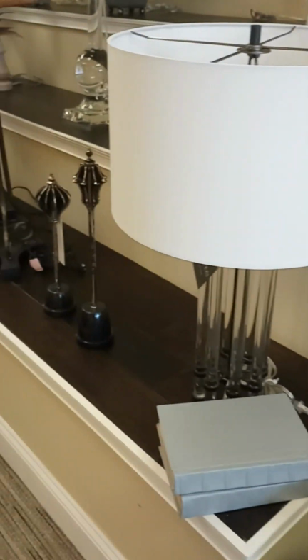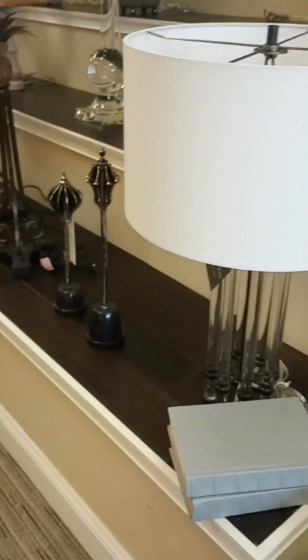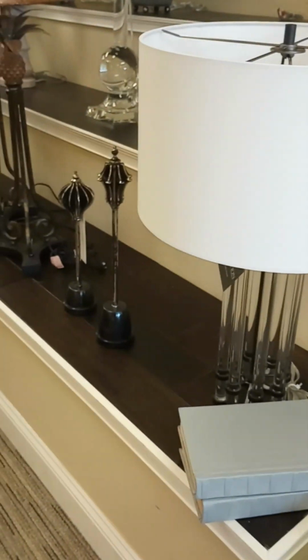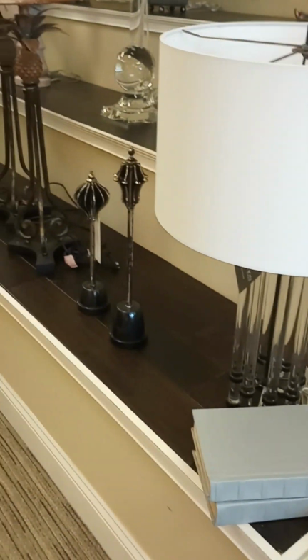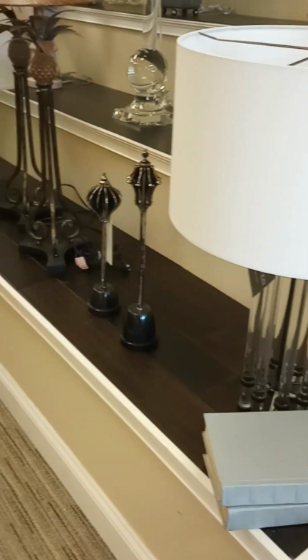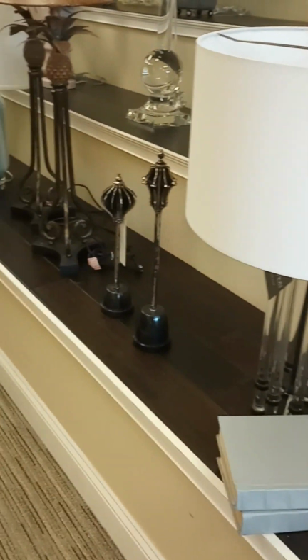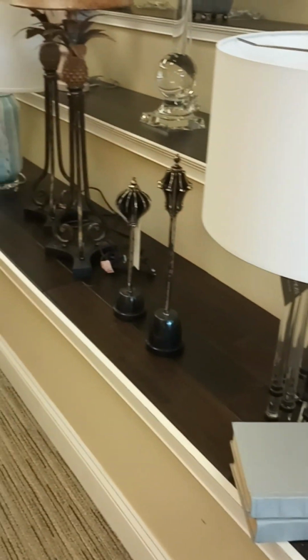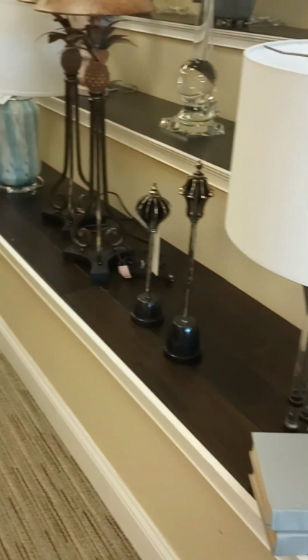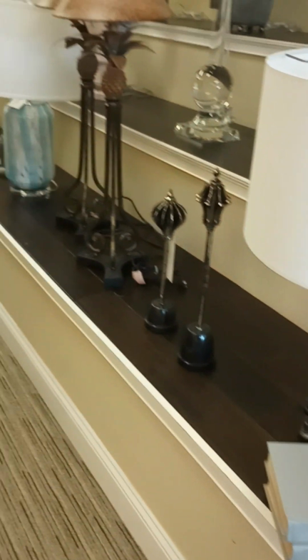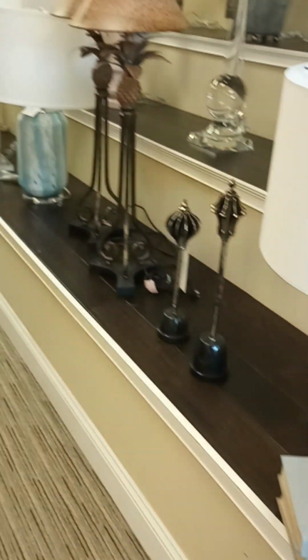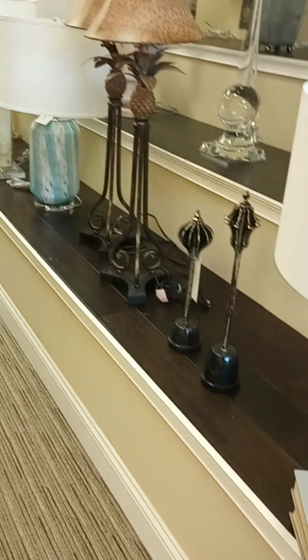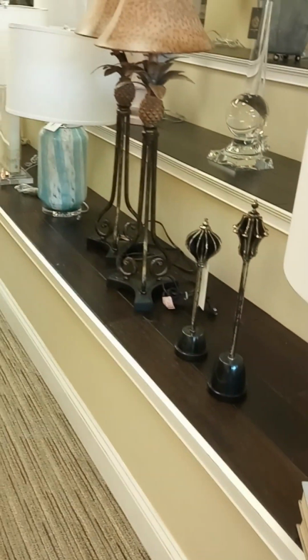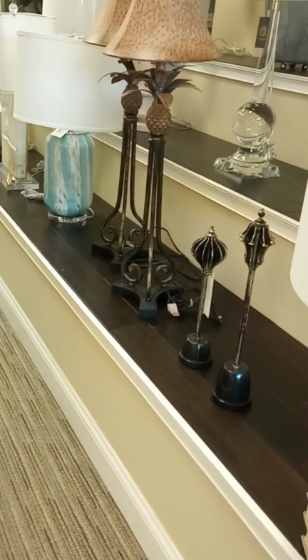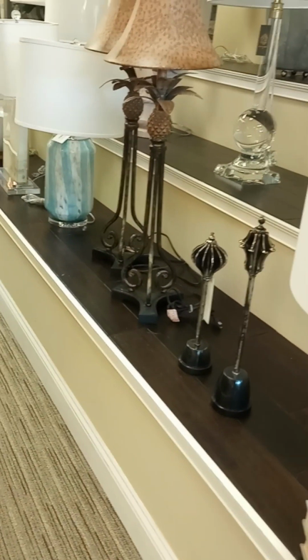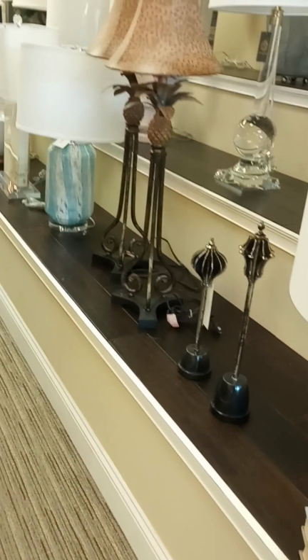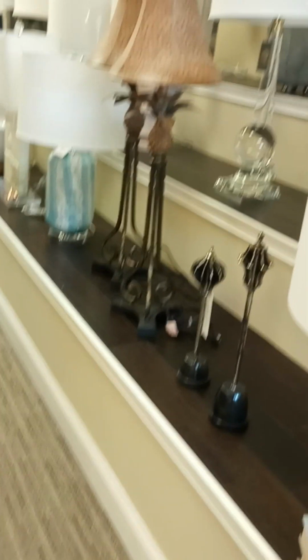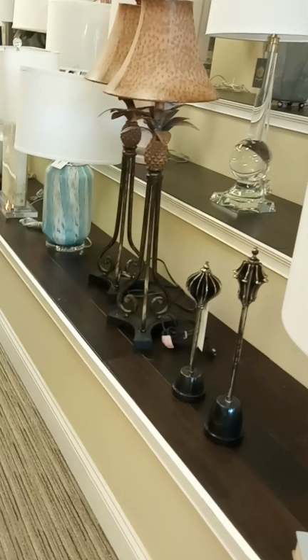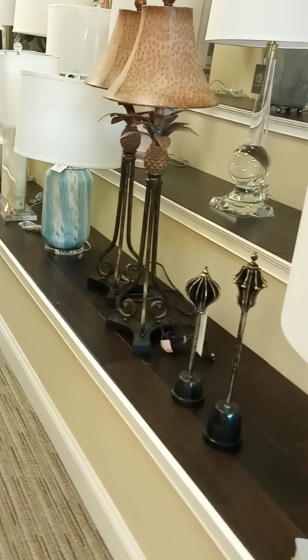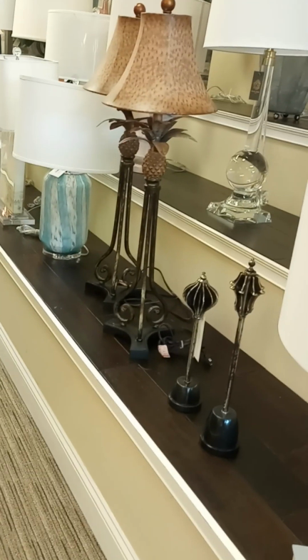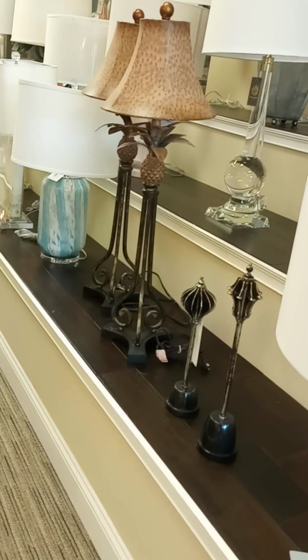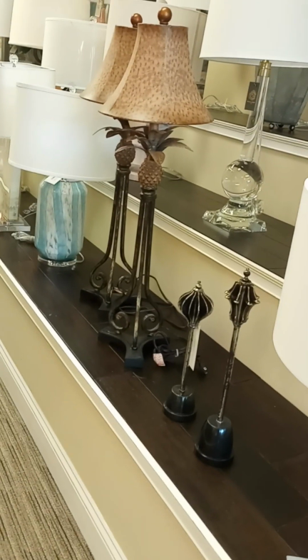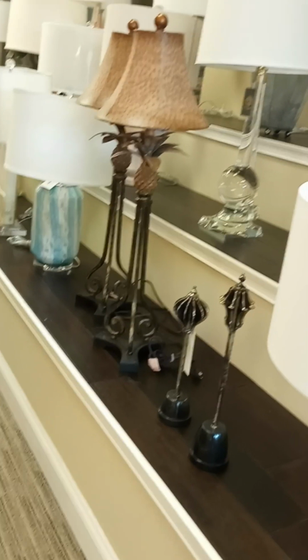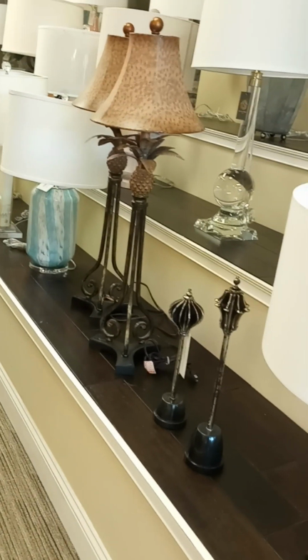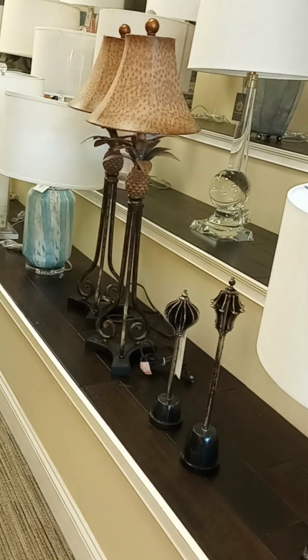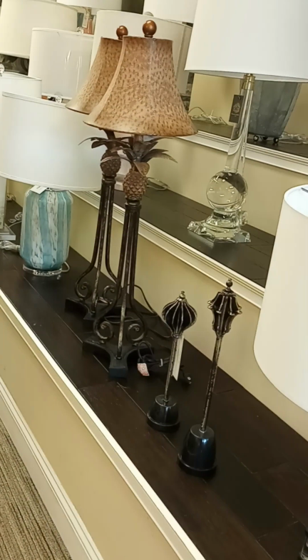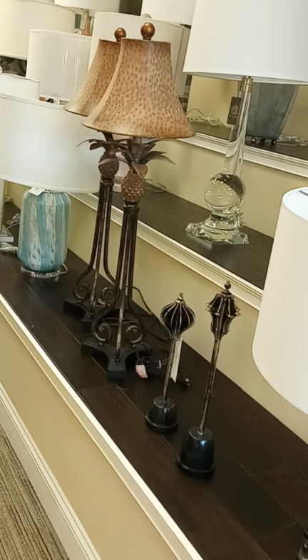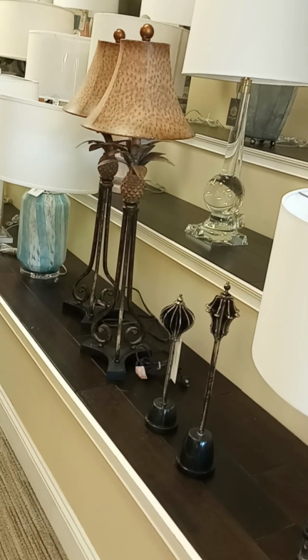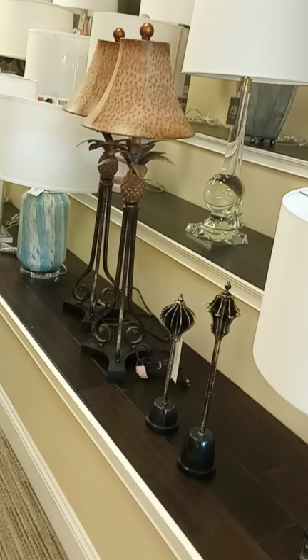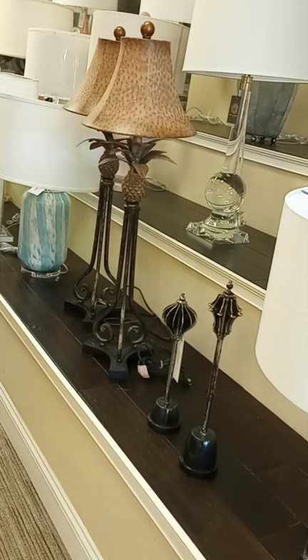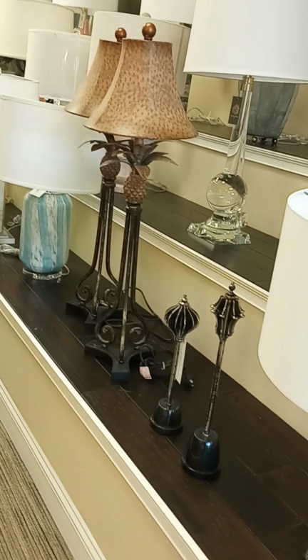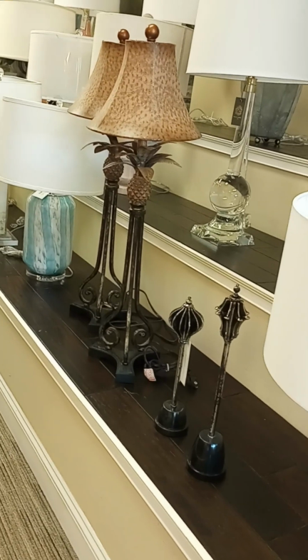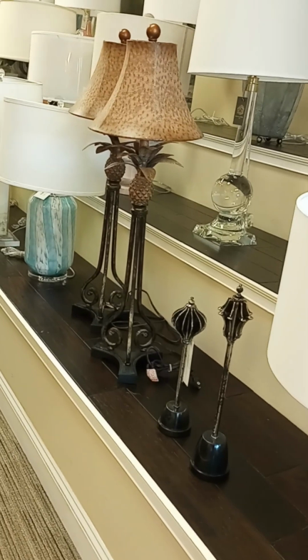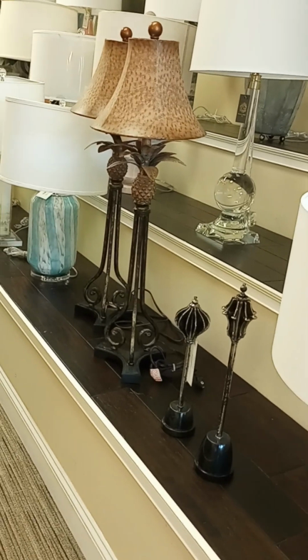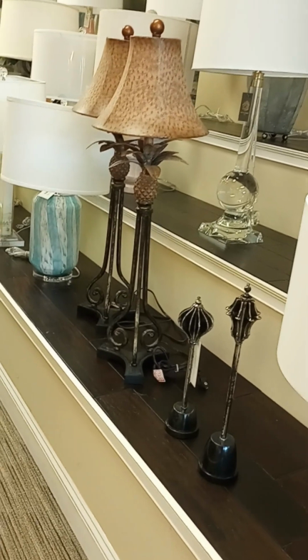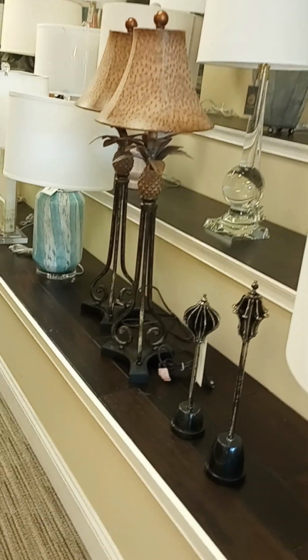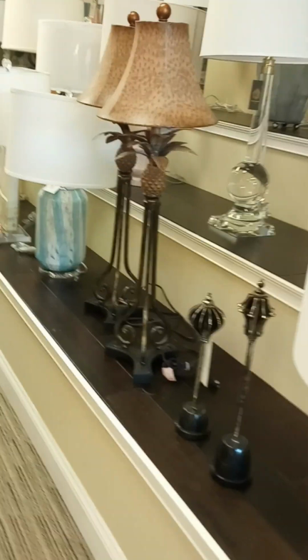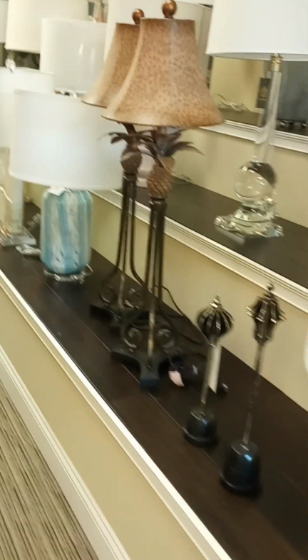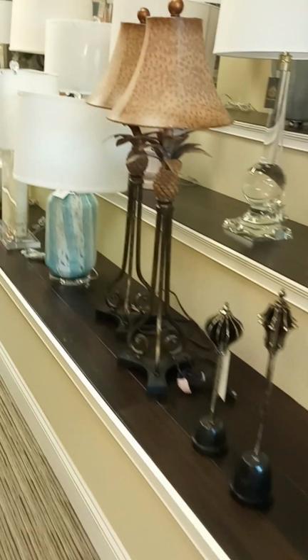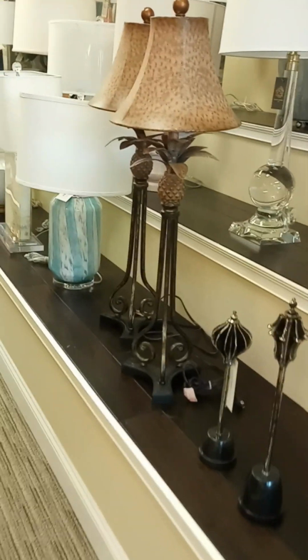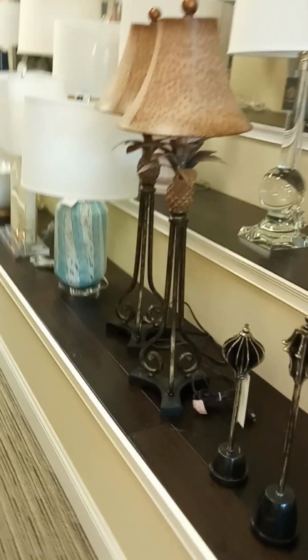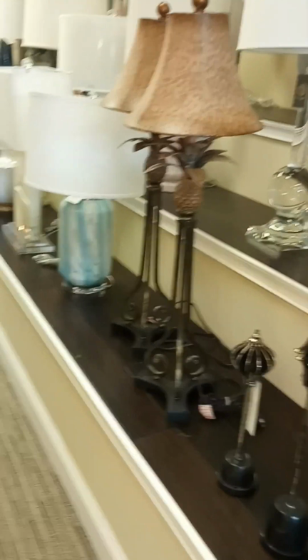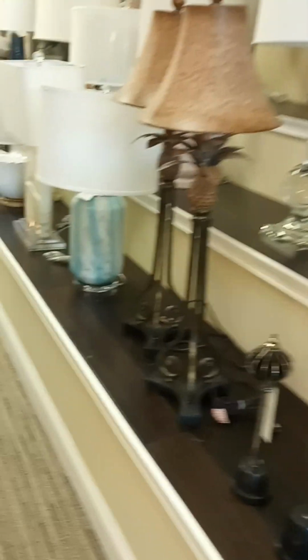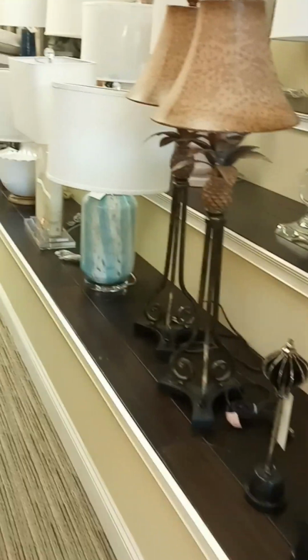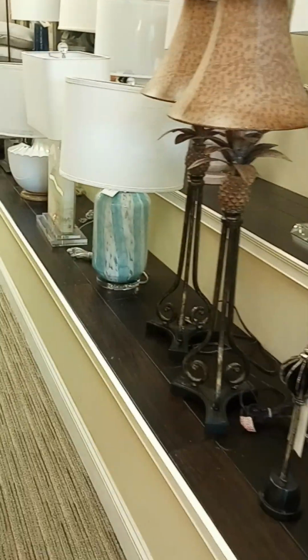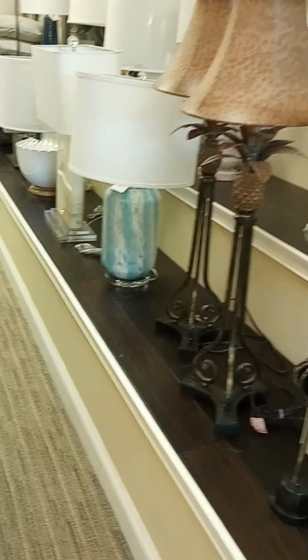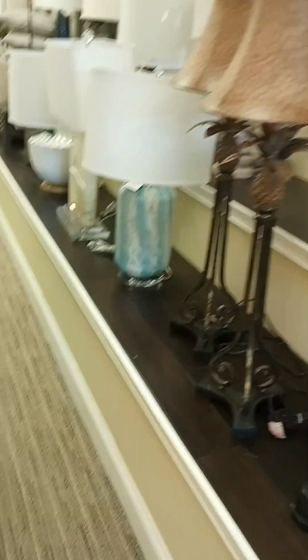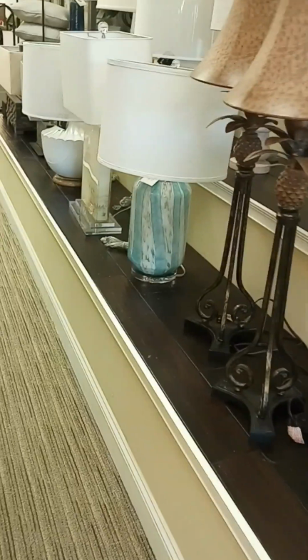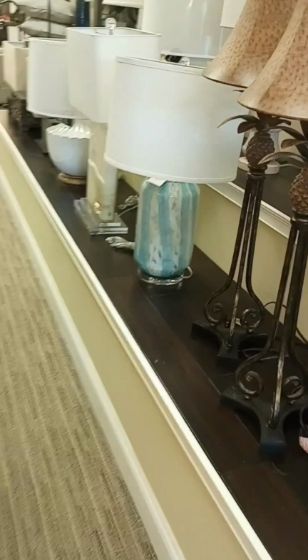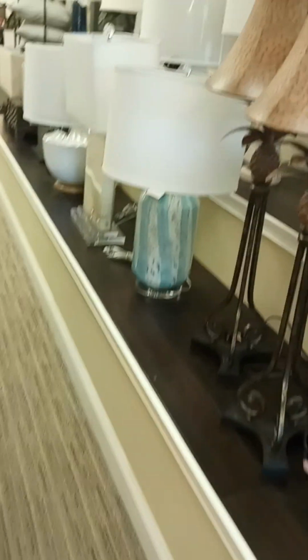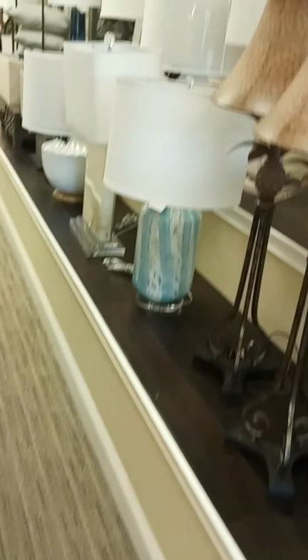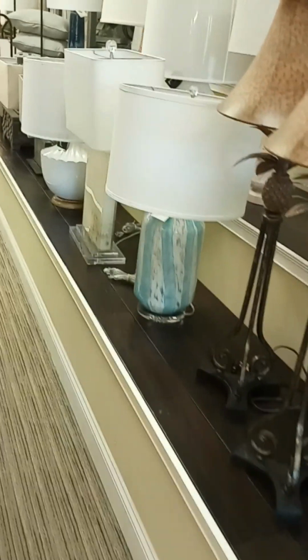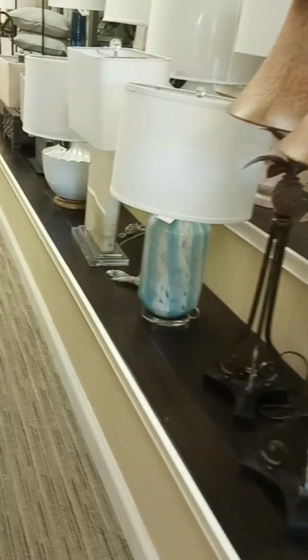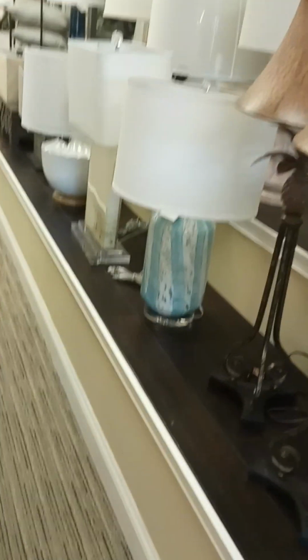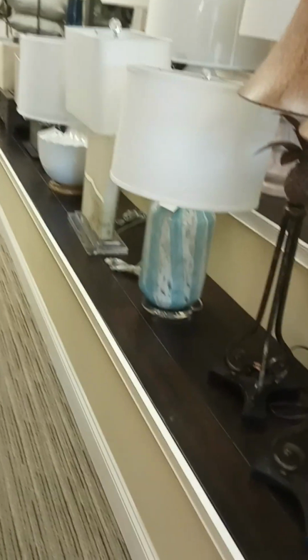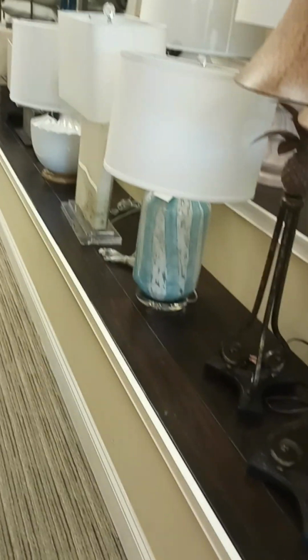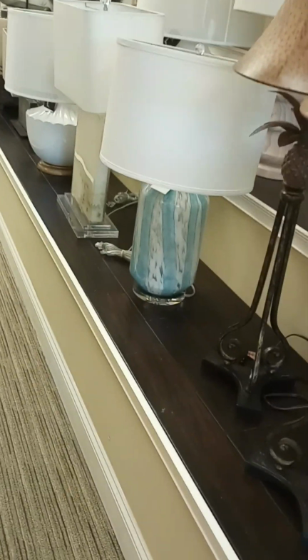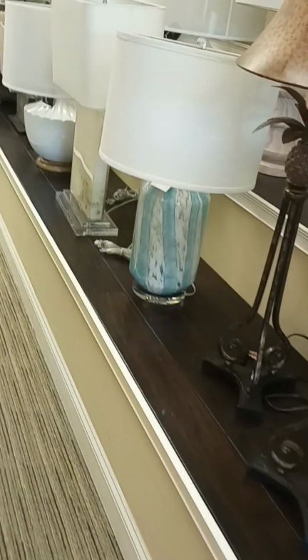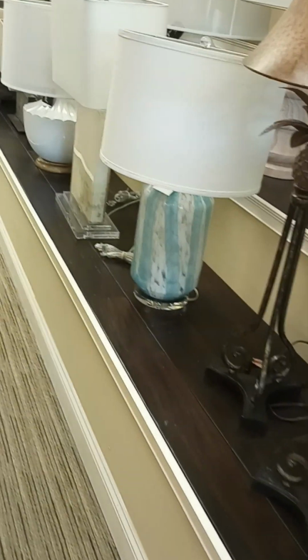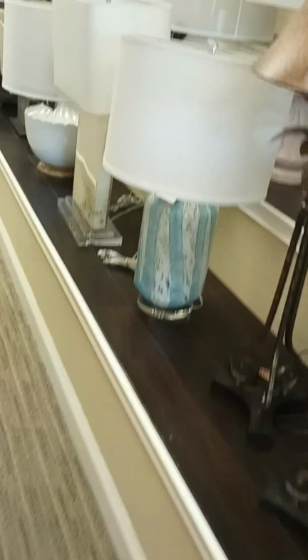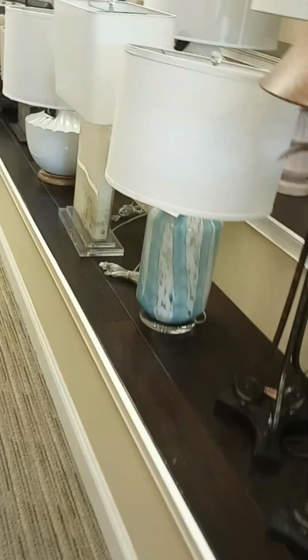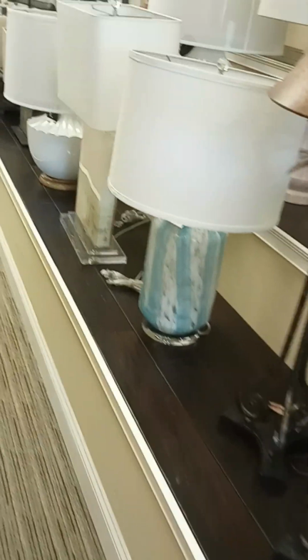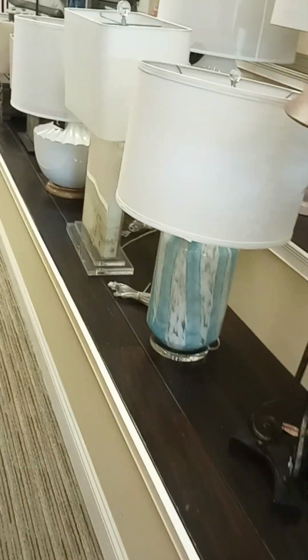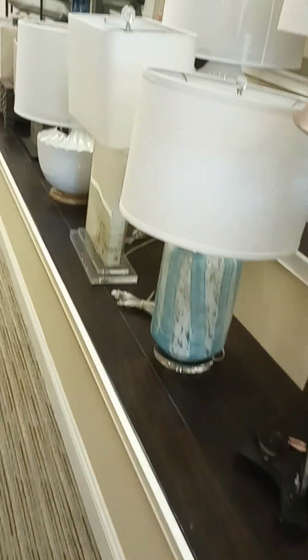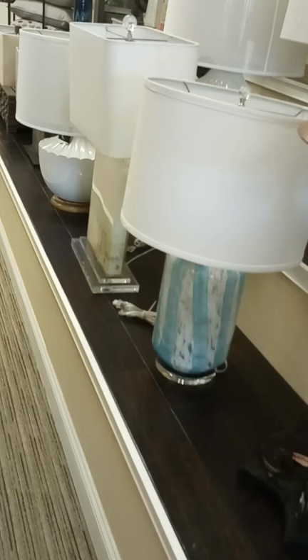Look at all the lamps. So much to choose from. There you go. Awesome.